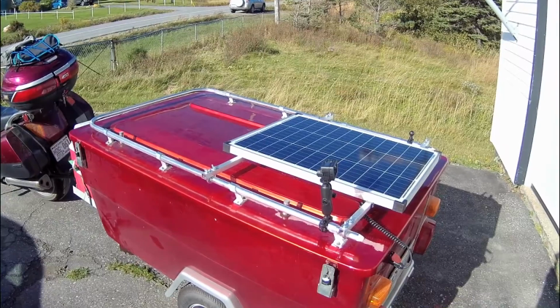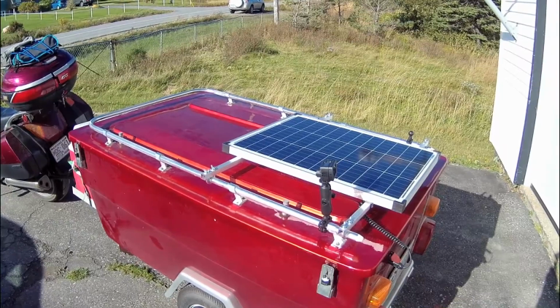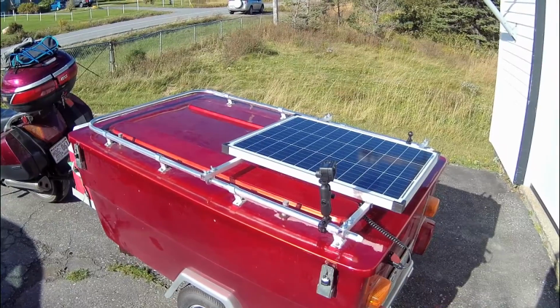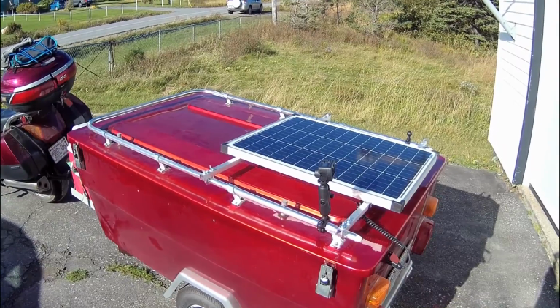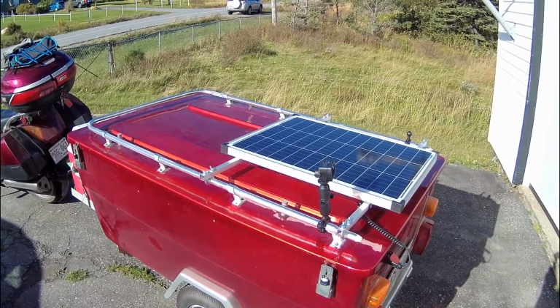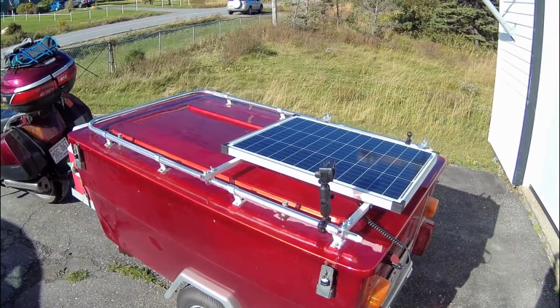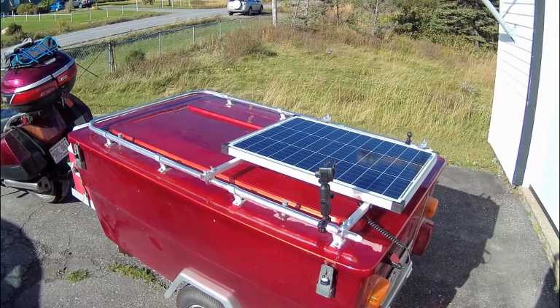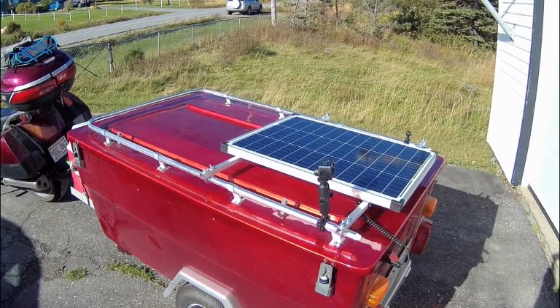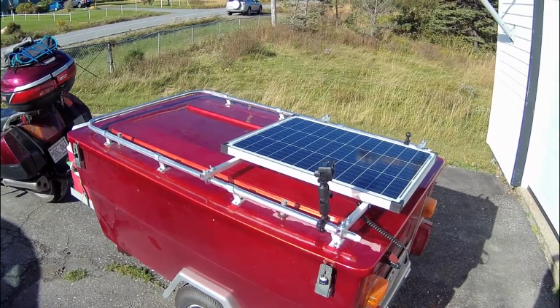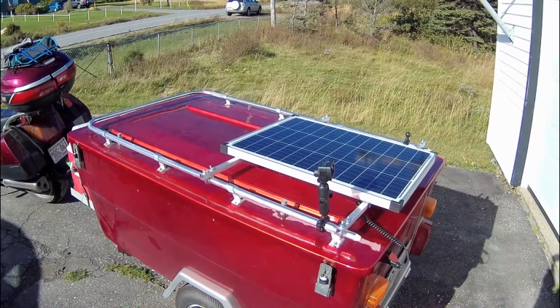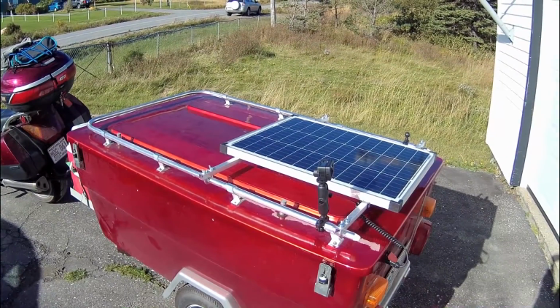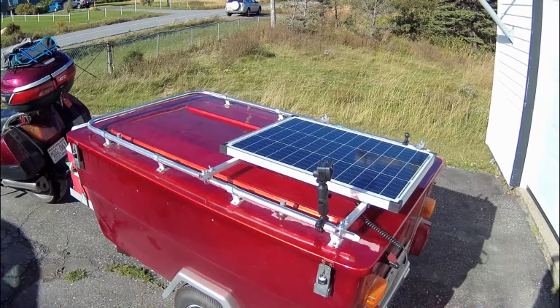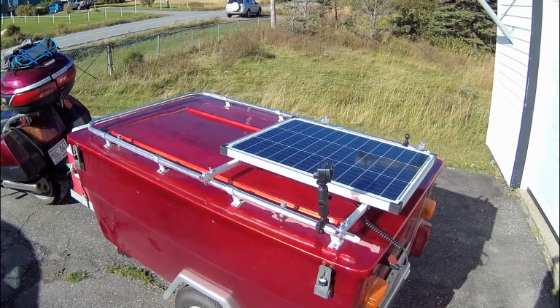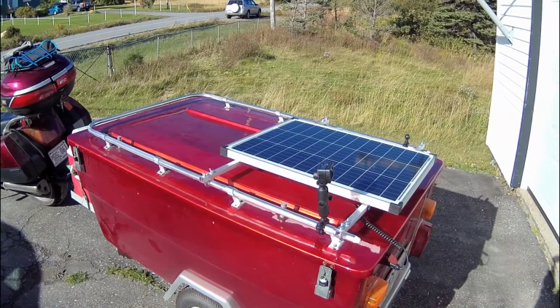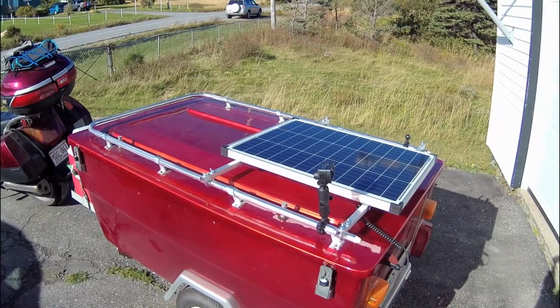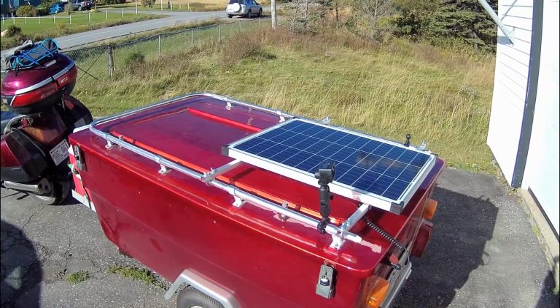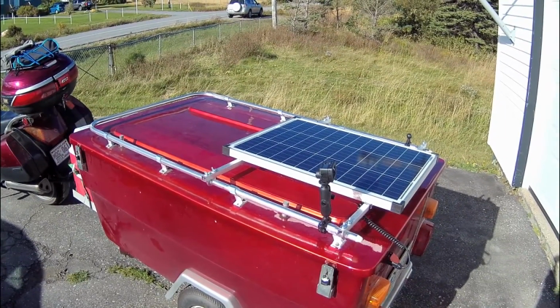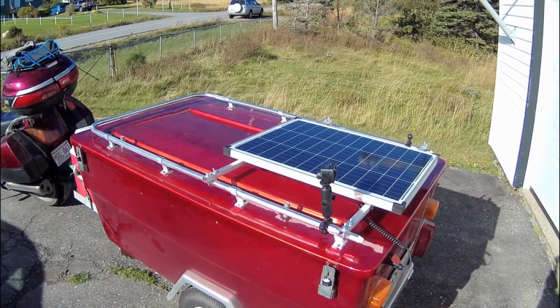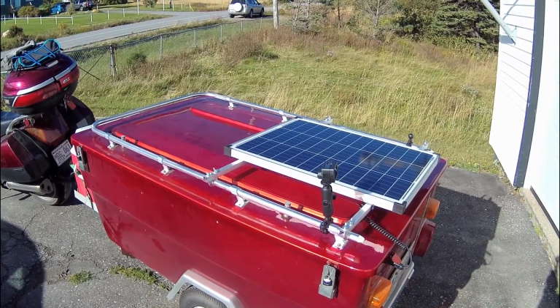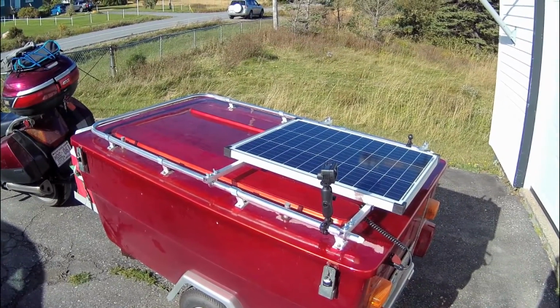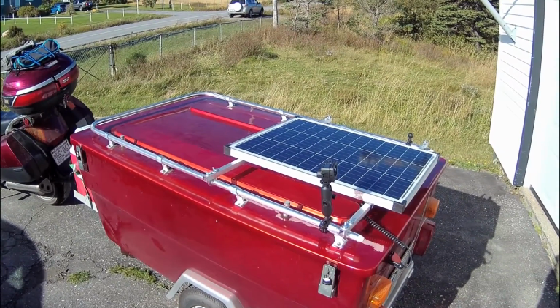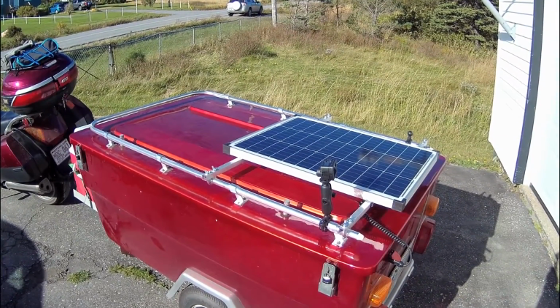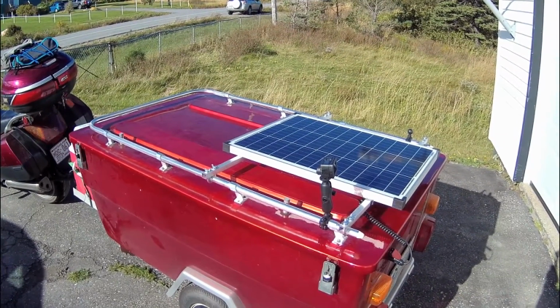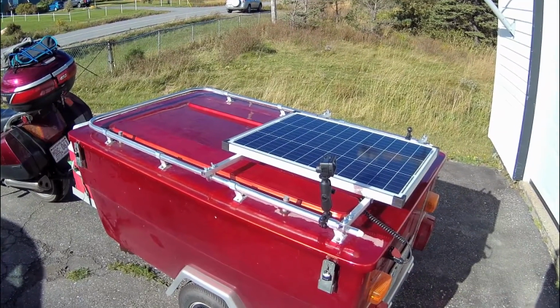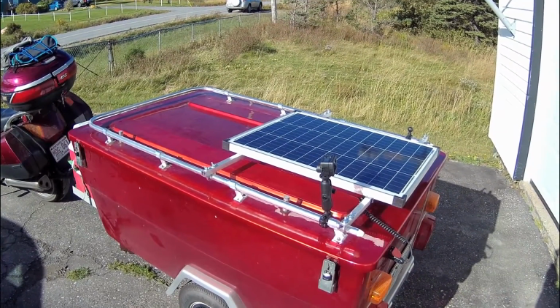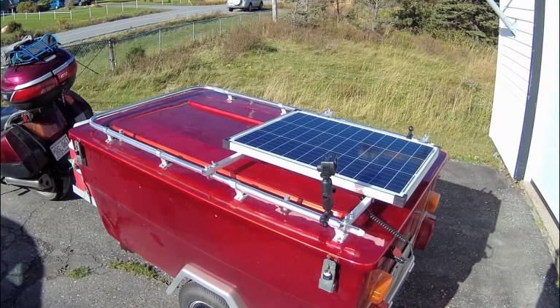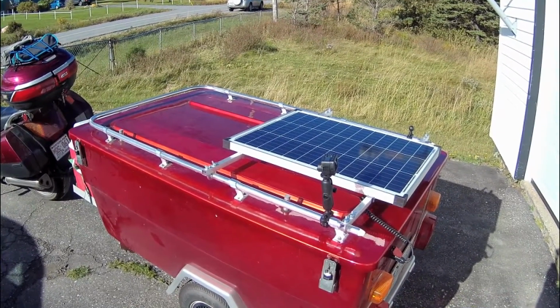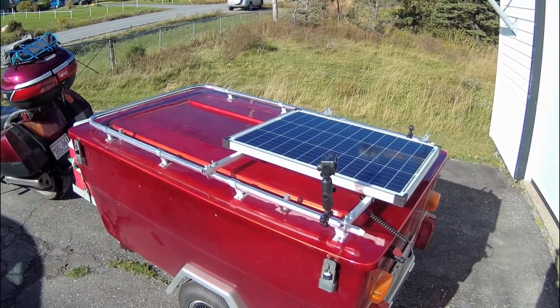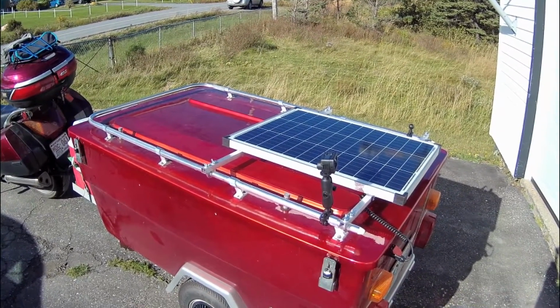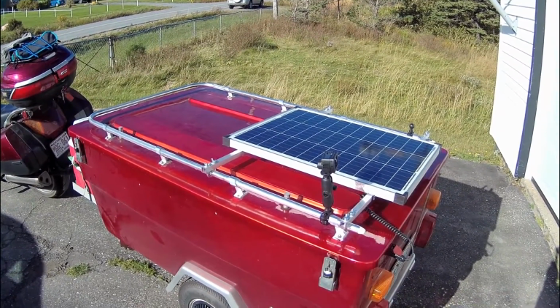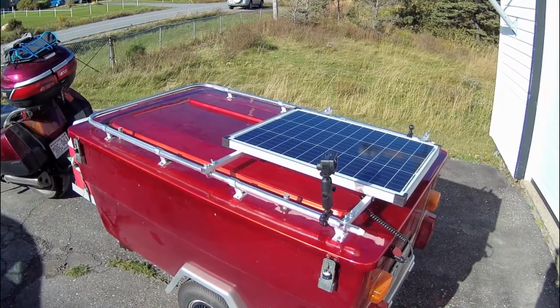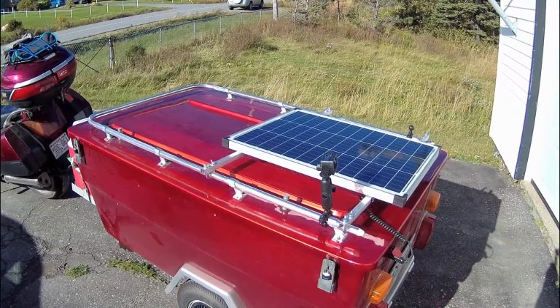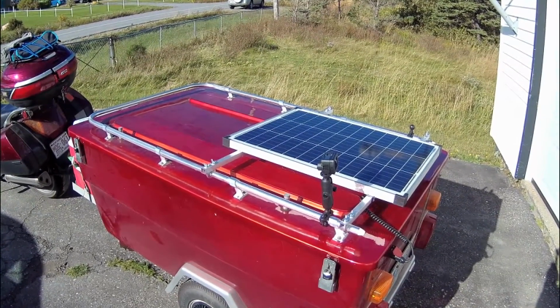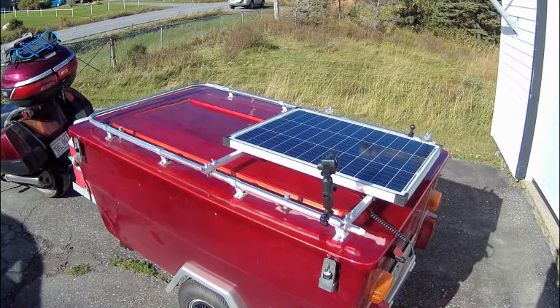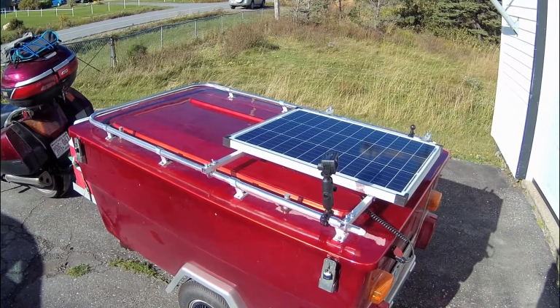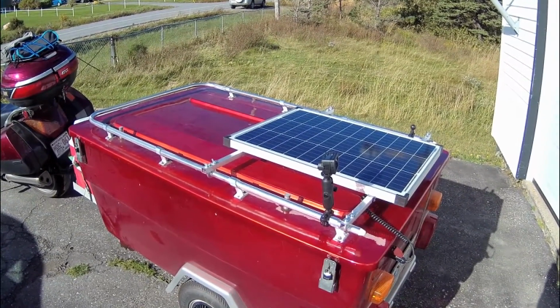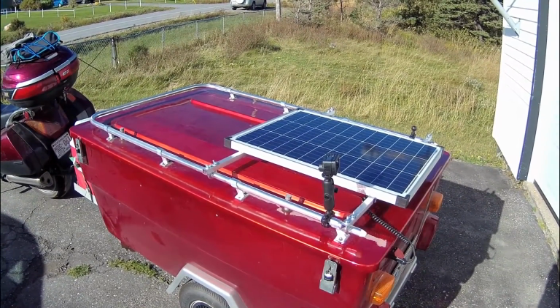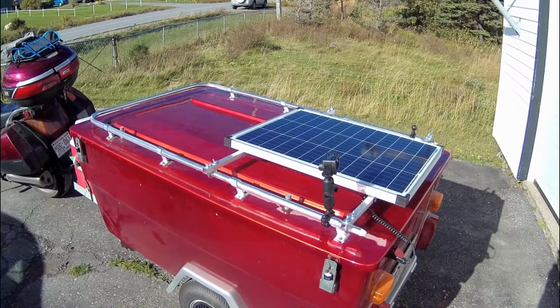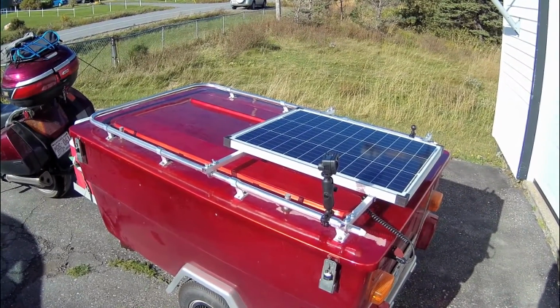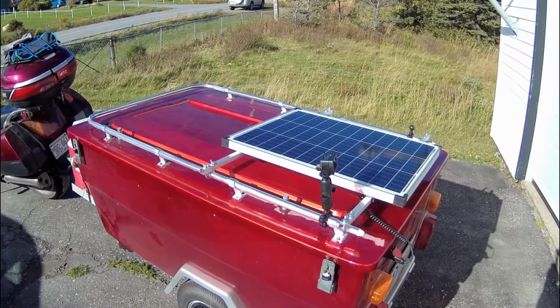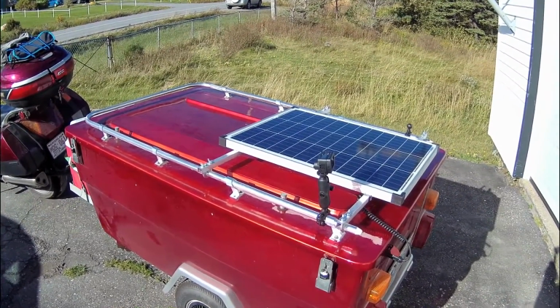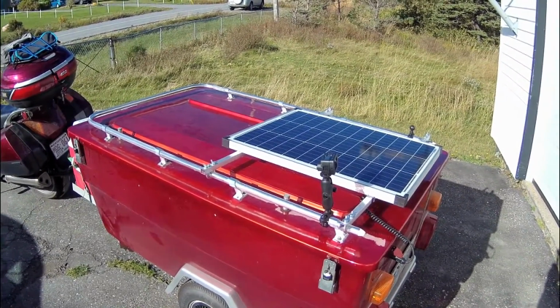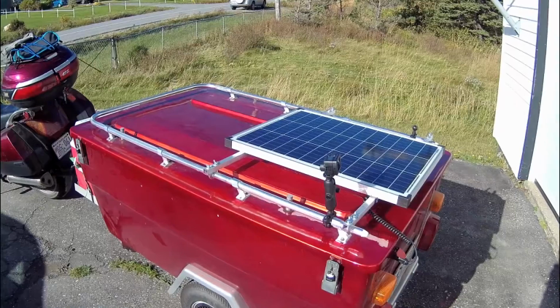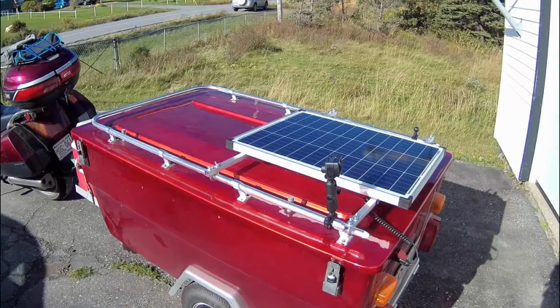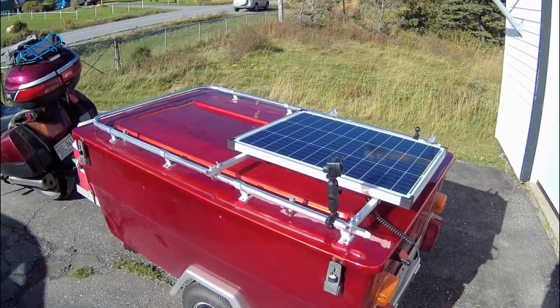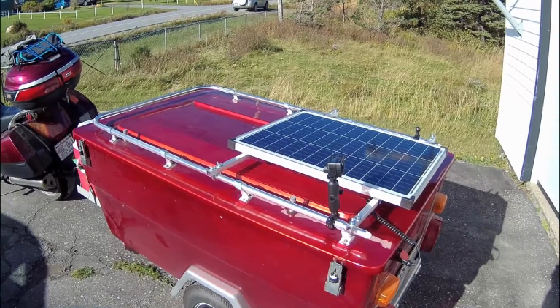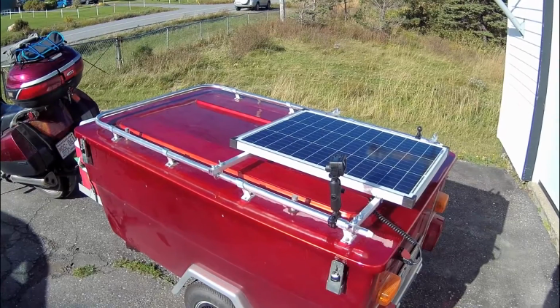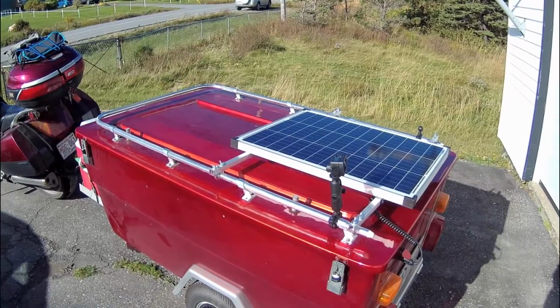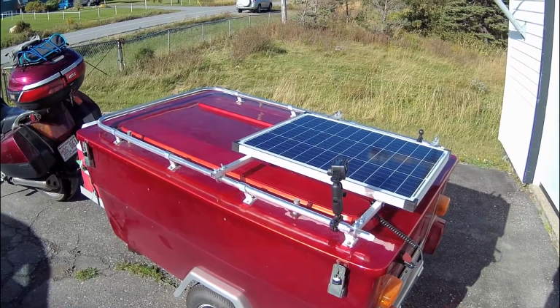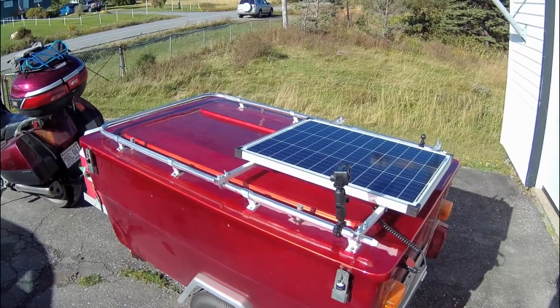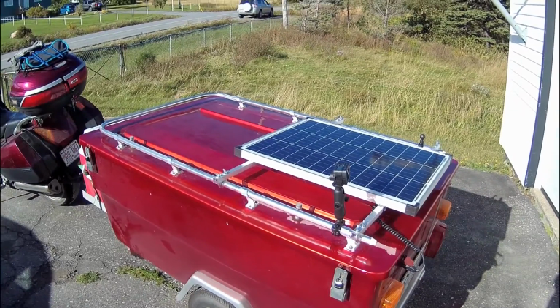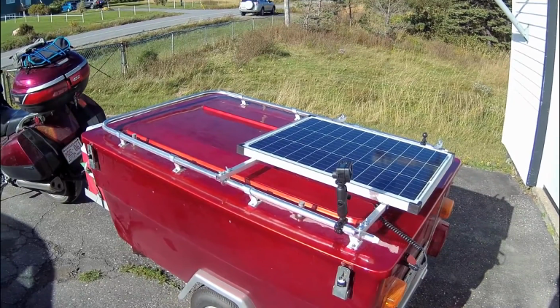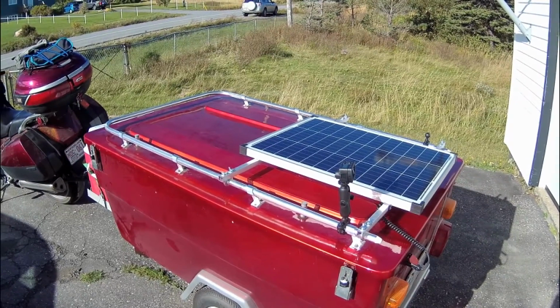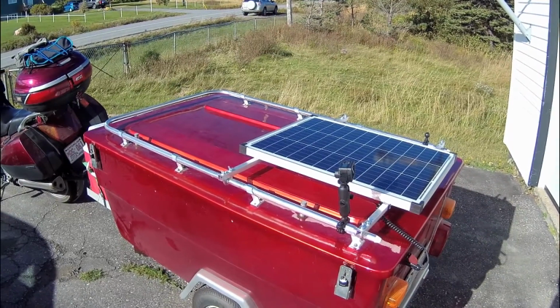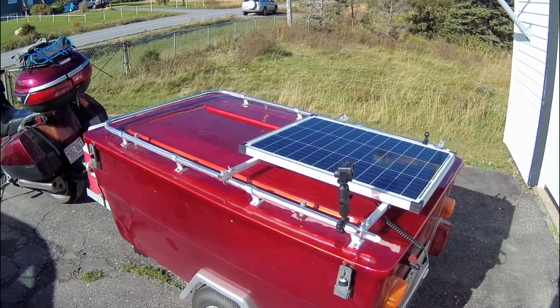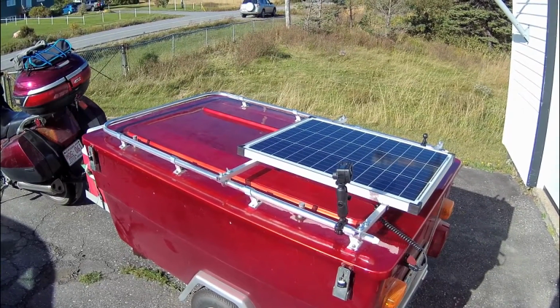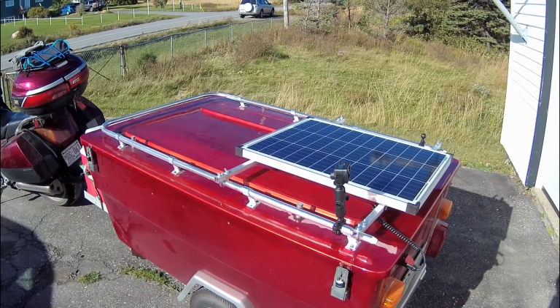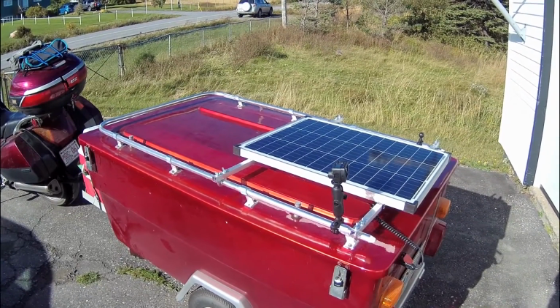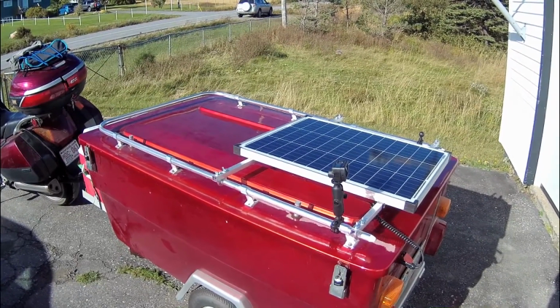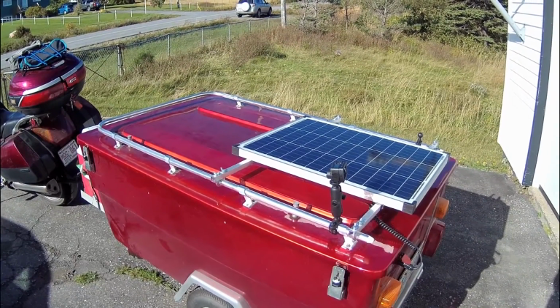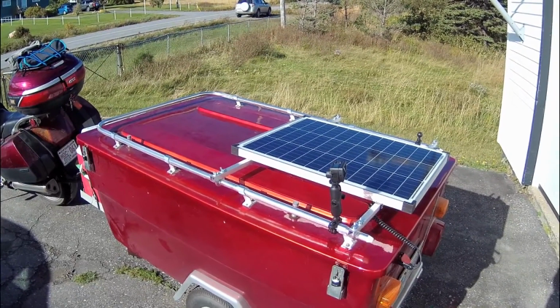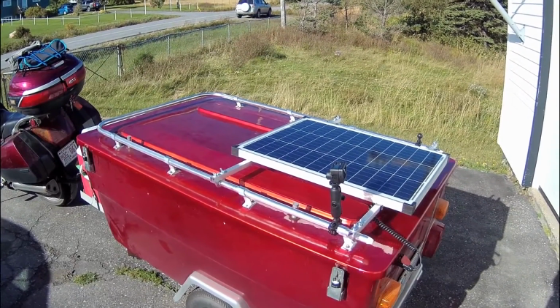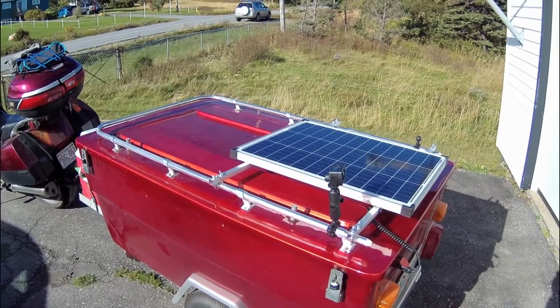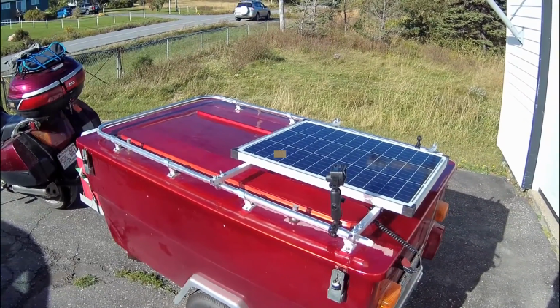On my way down to North Carolina and back, that proved out — it was a topped off battery every night.